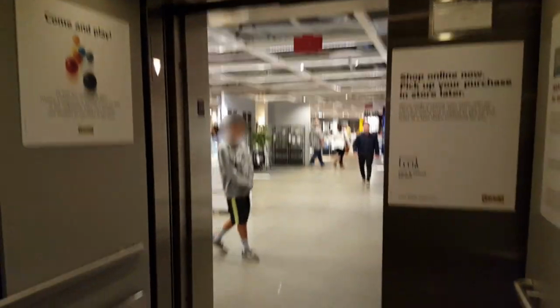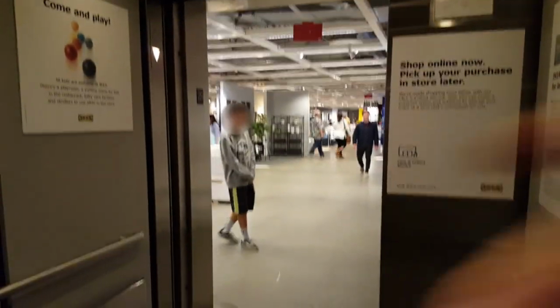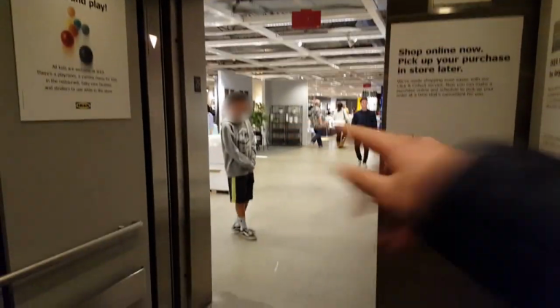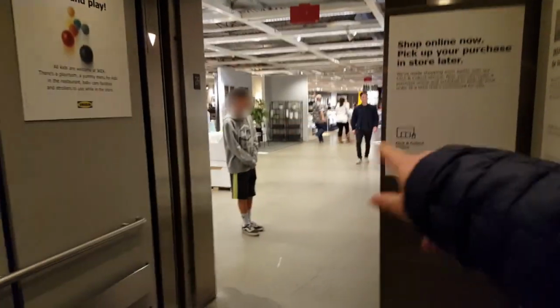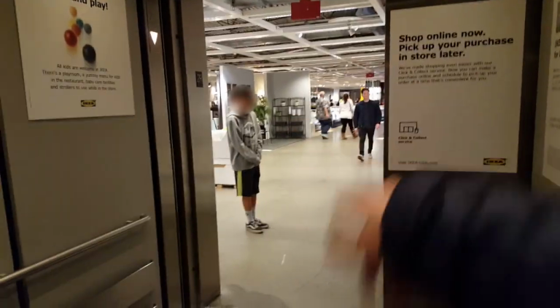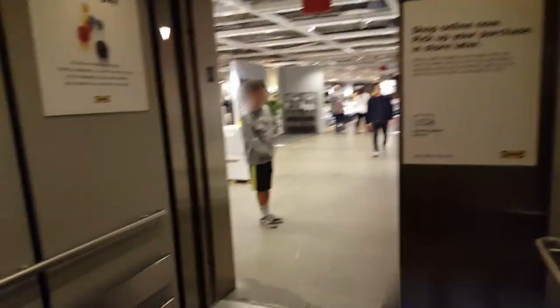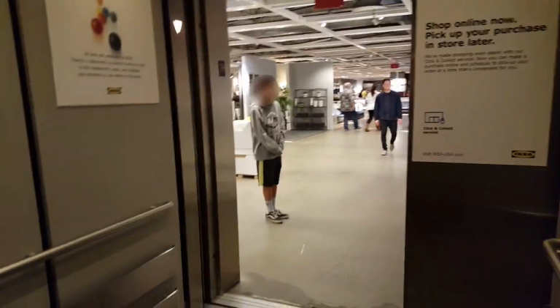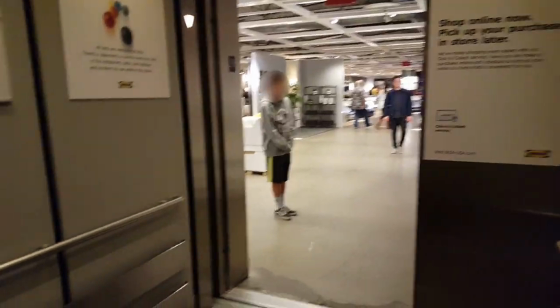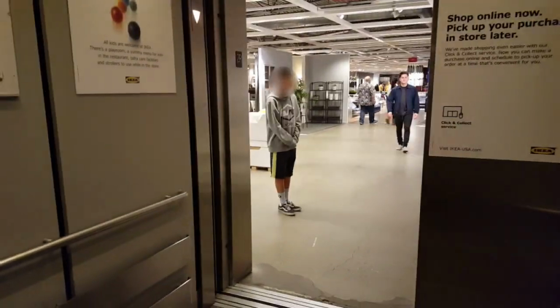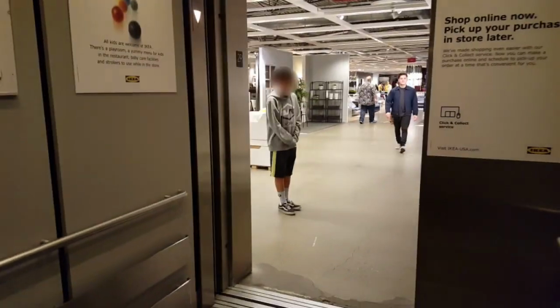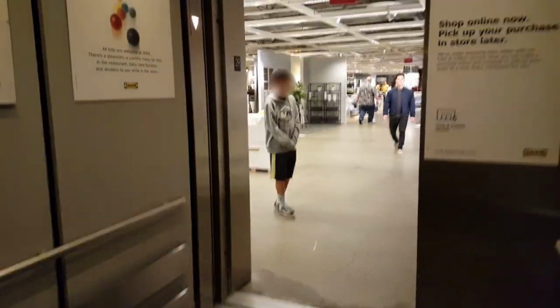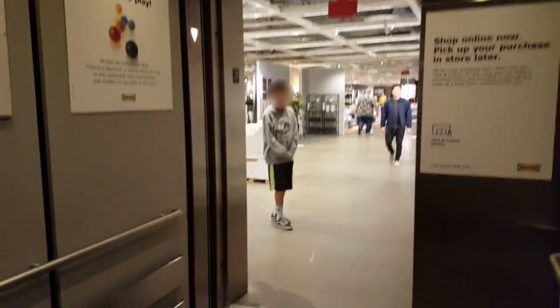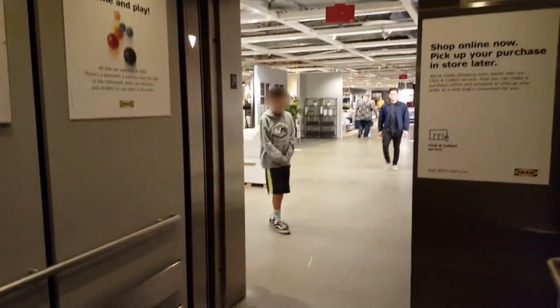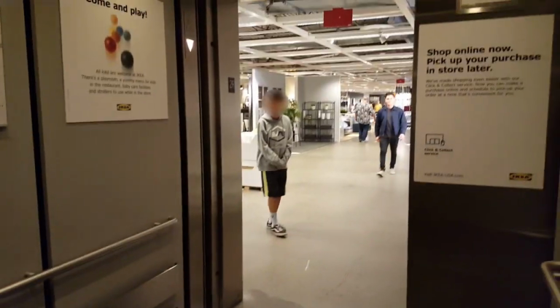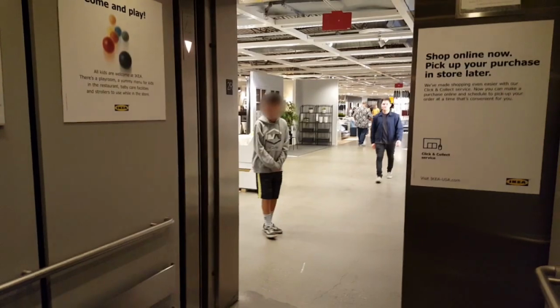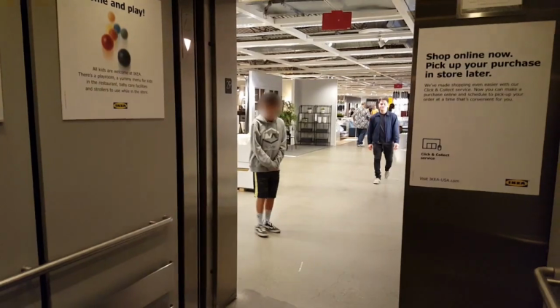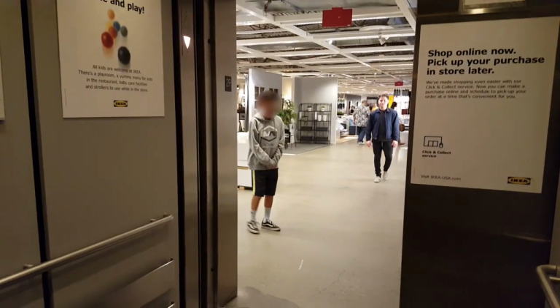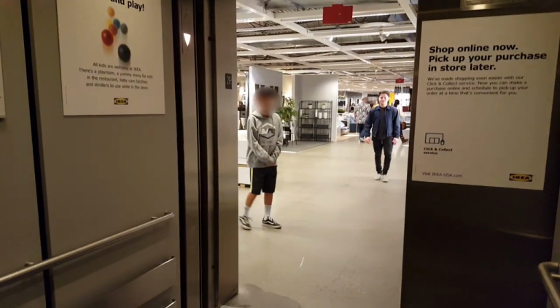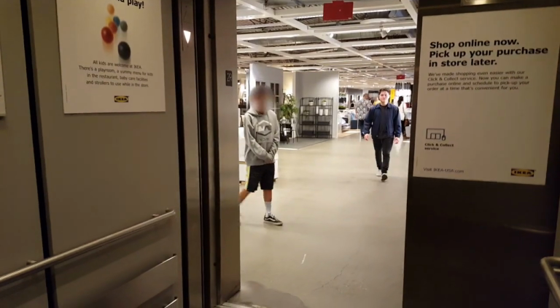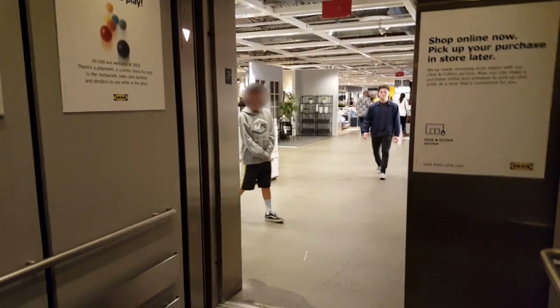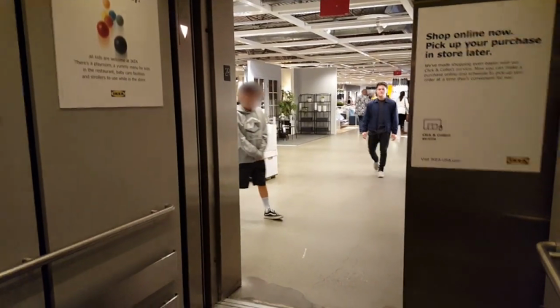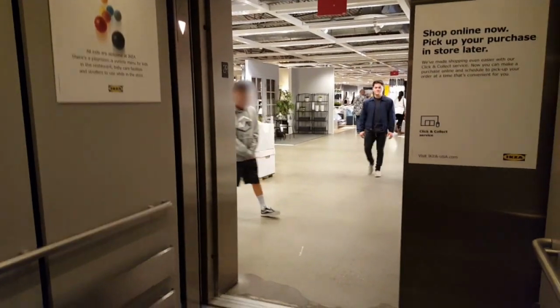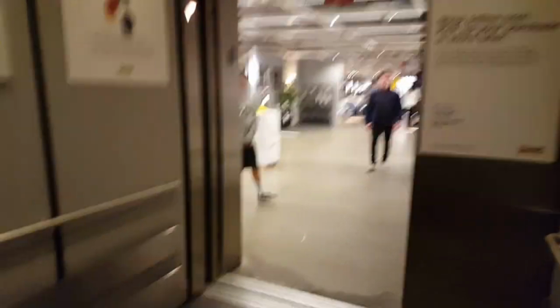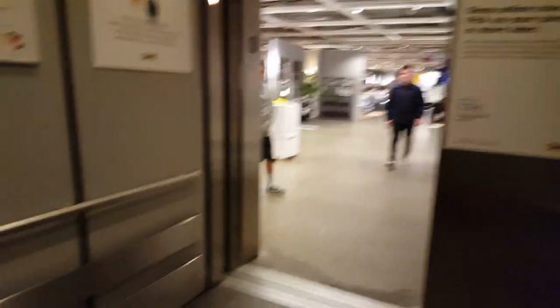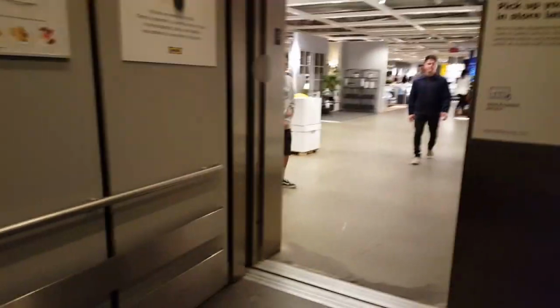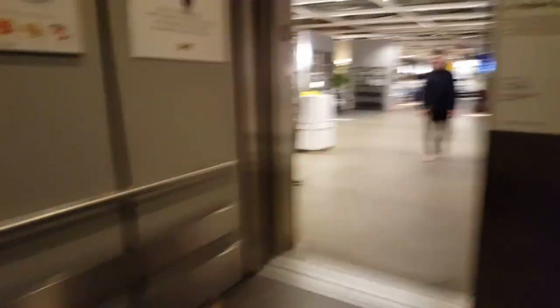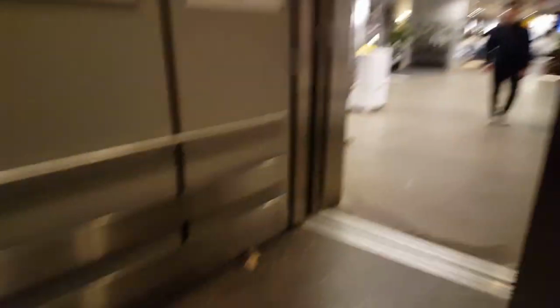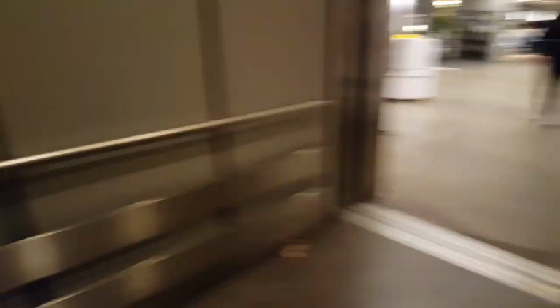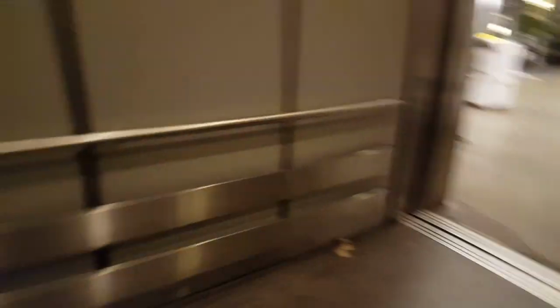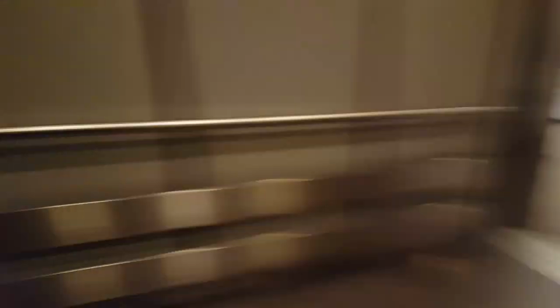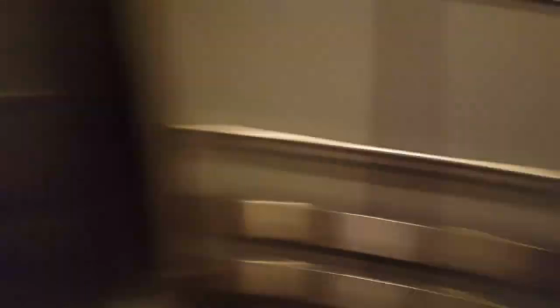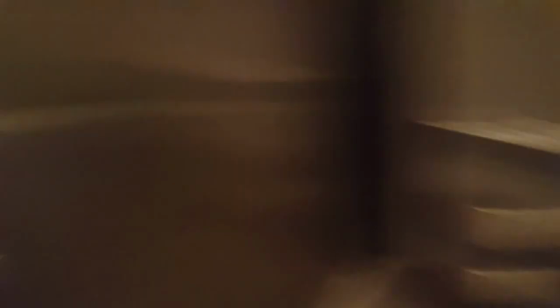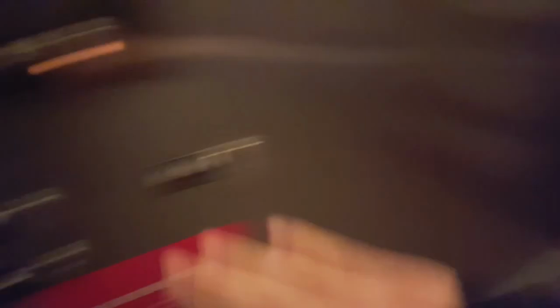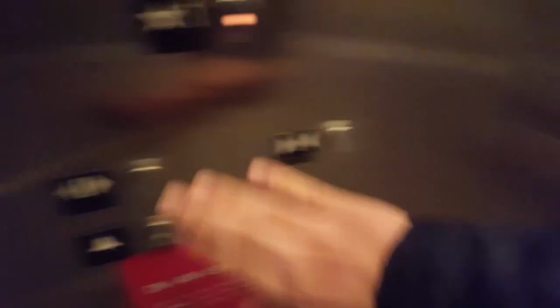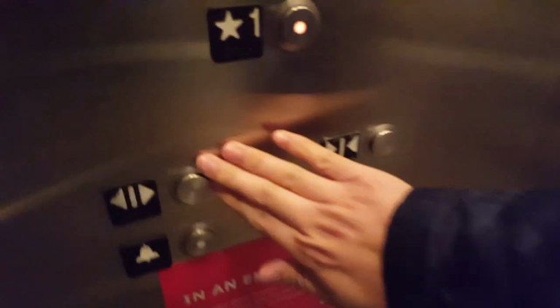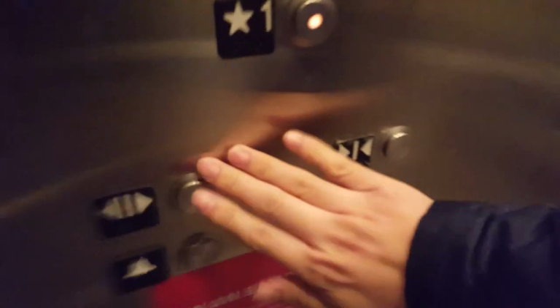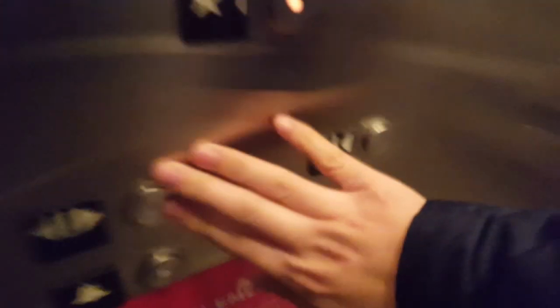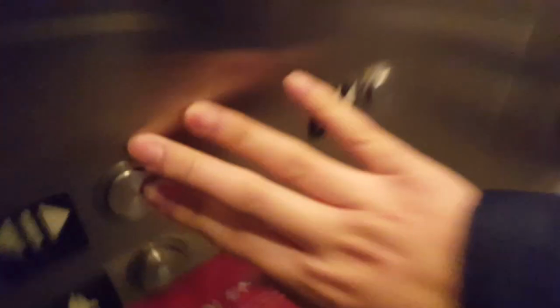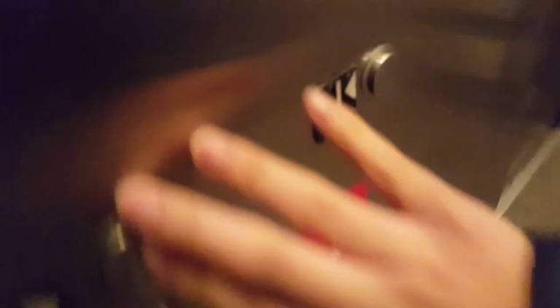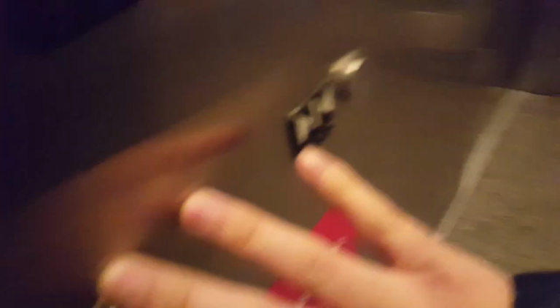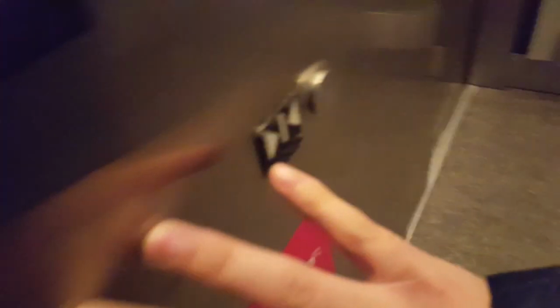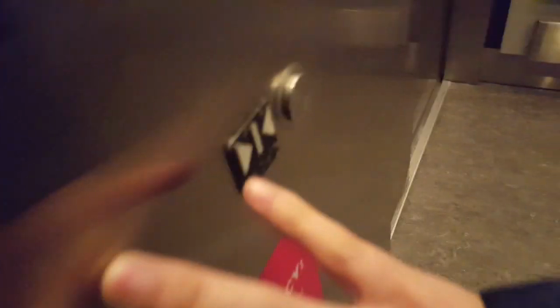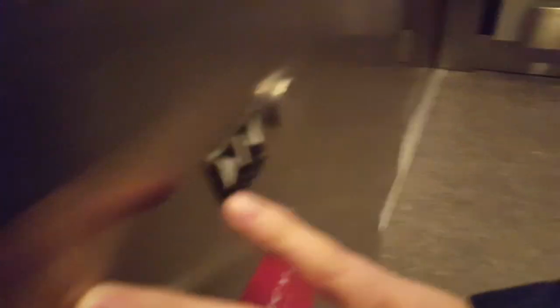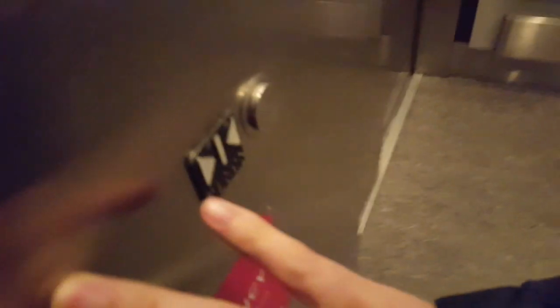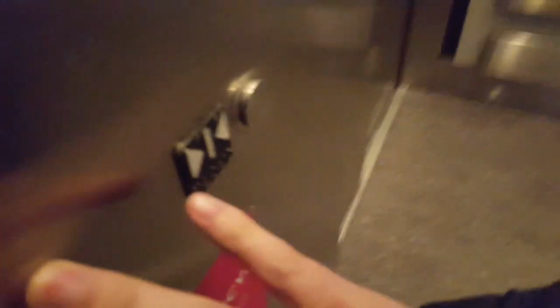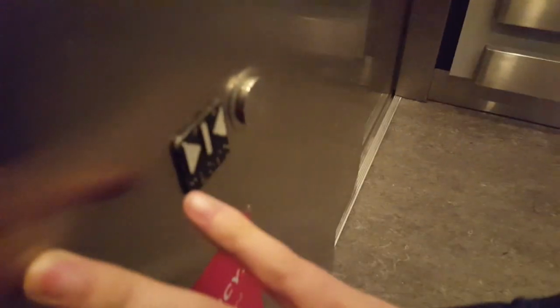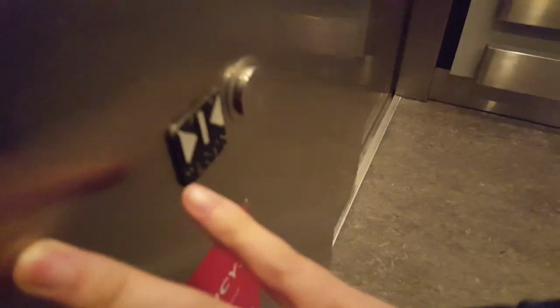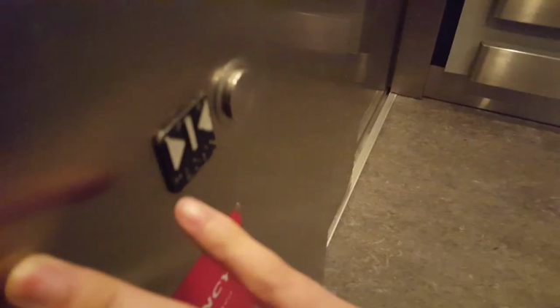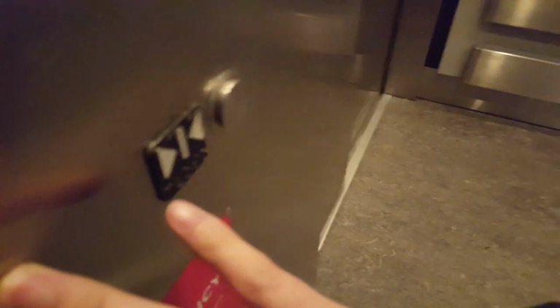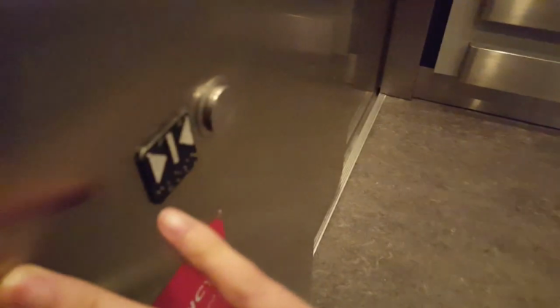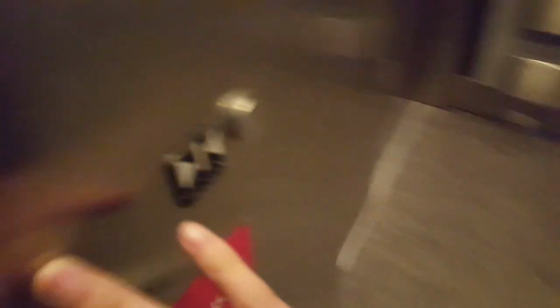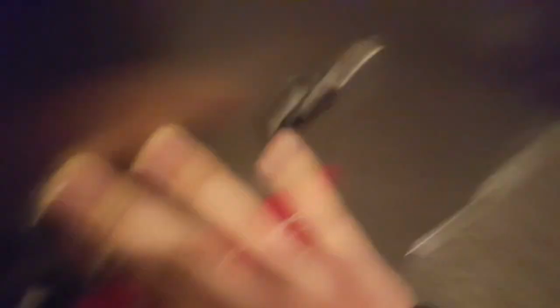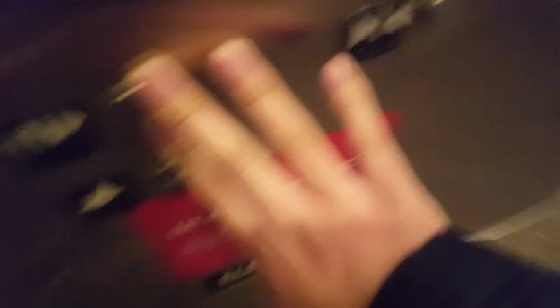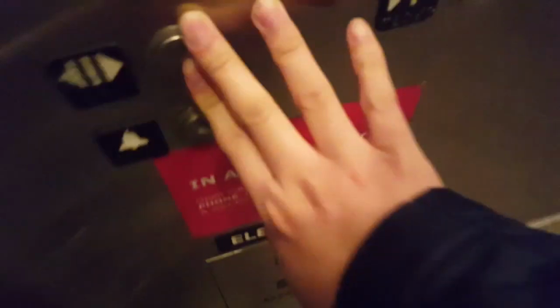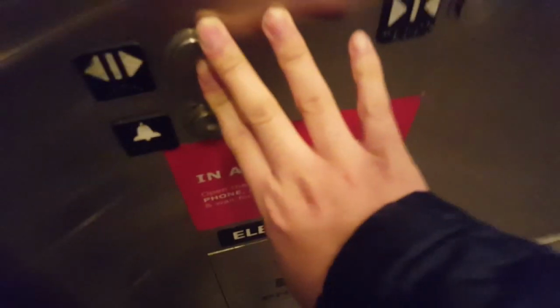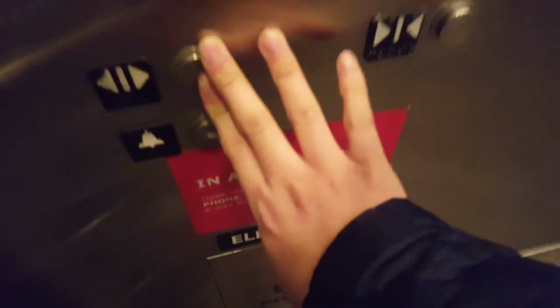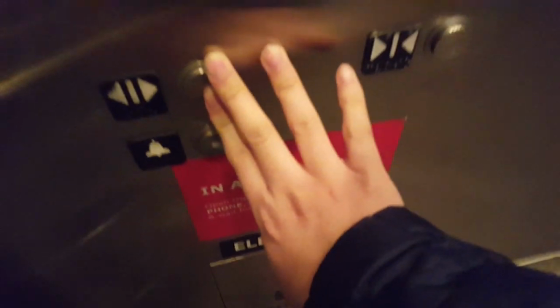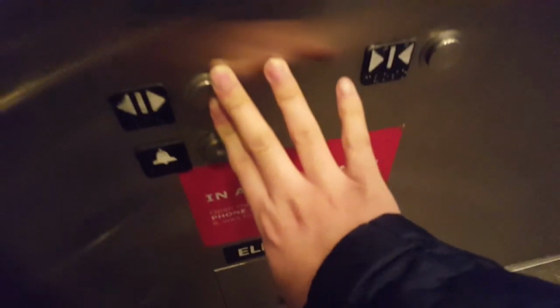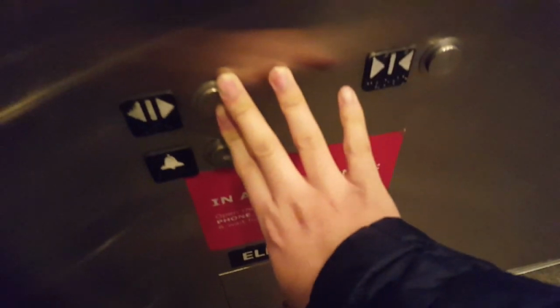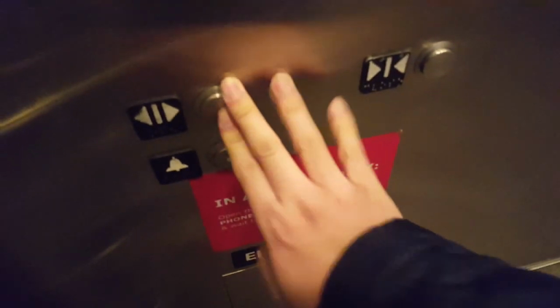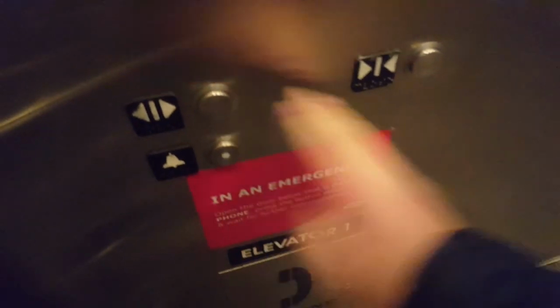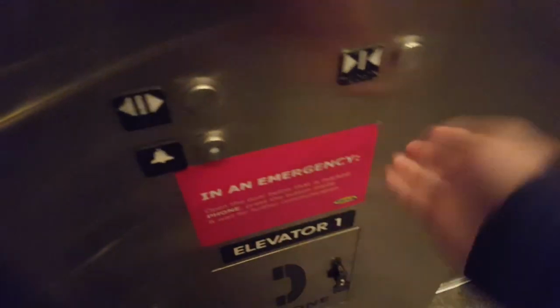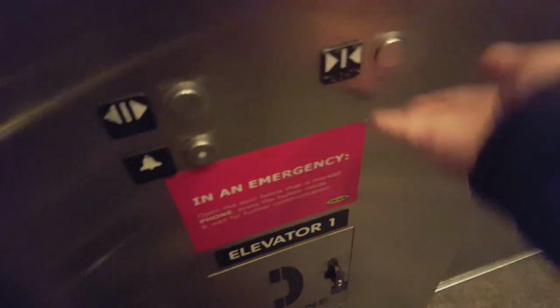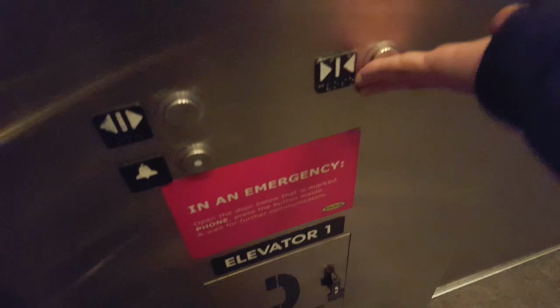Stay out, Paul. Going down? Yeah. Come on in. Thank you.